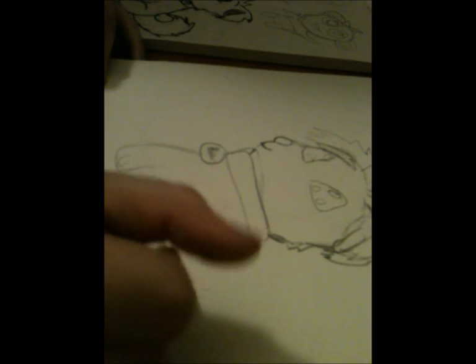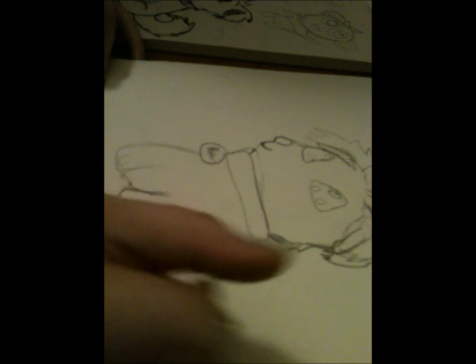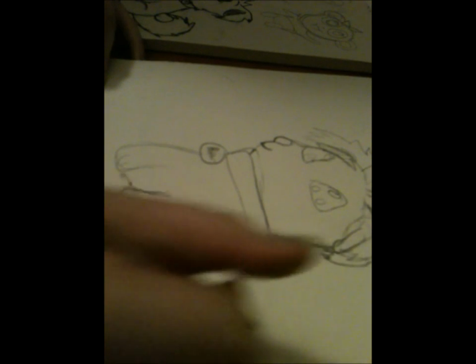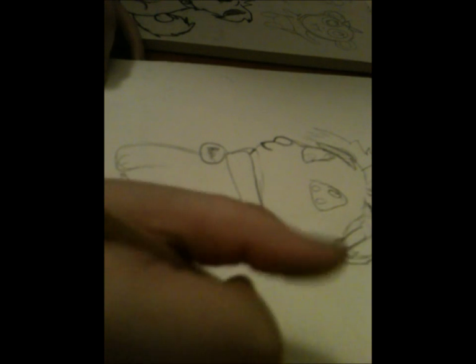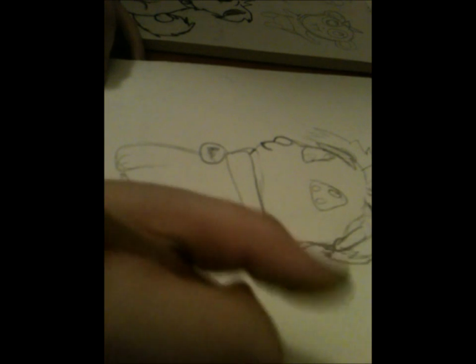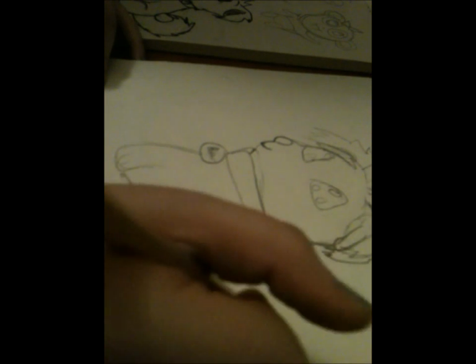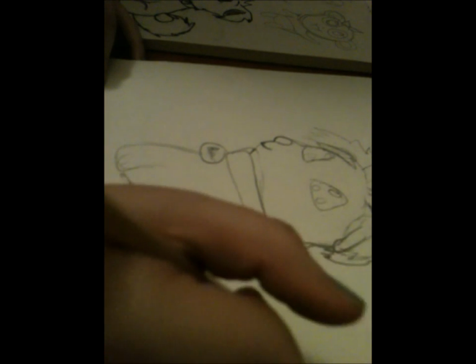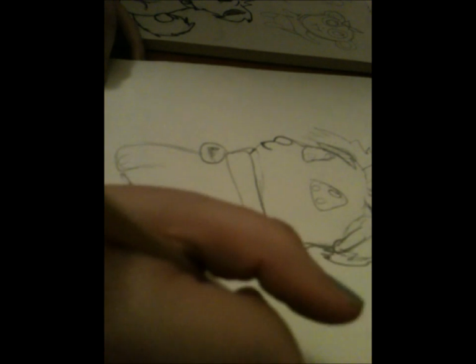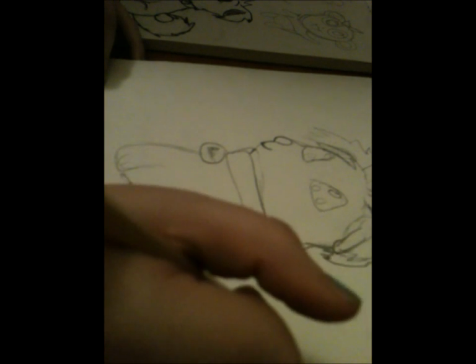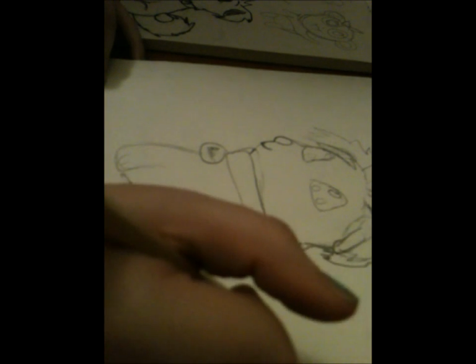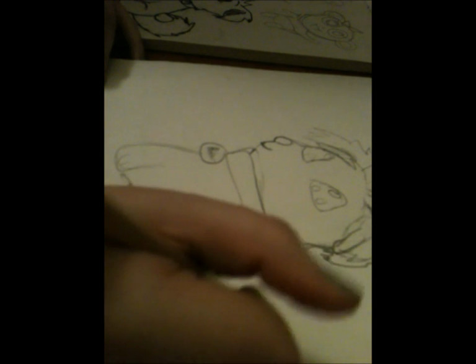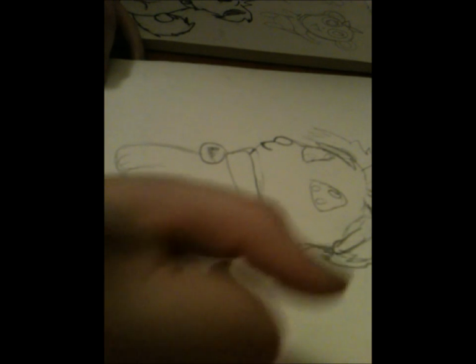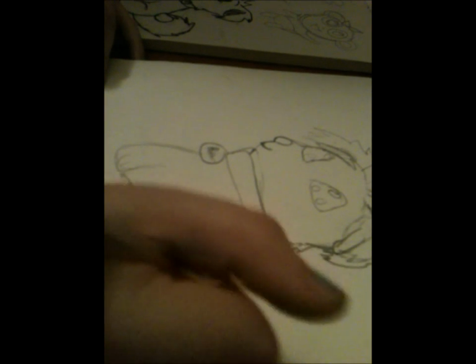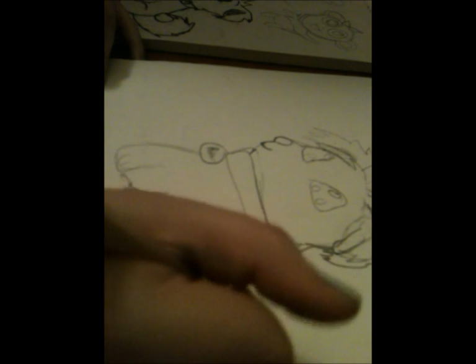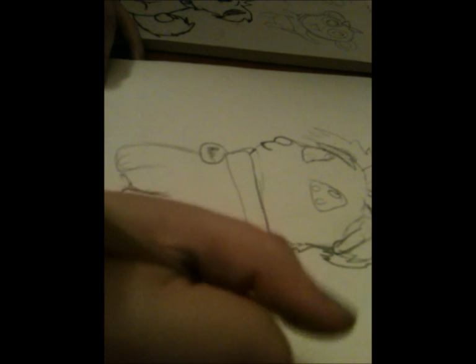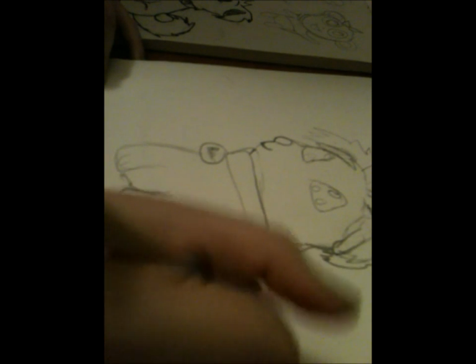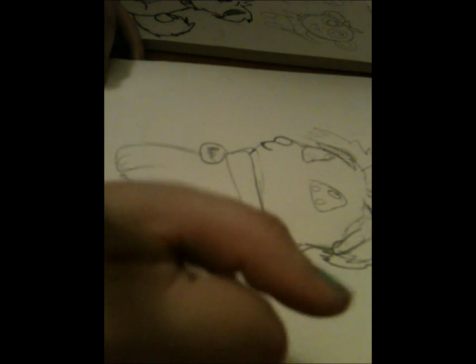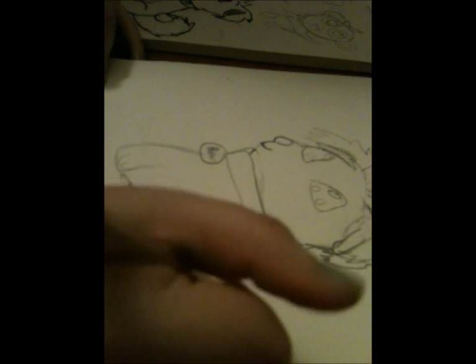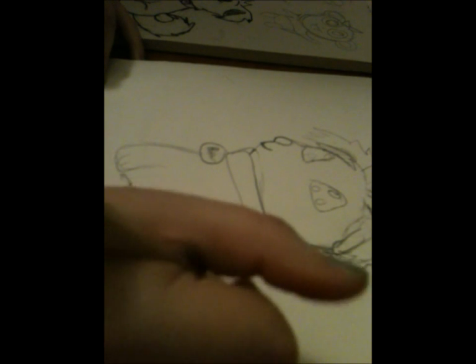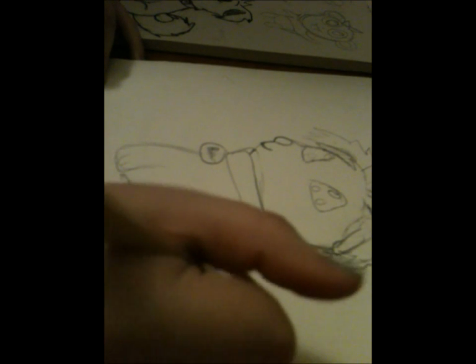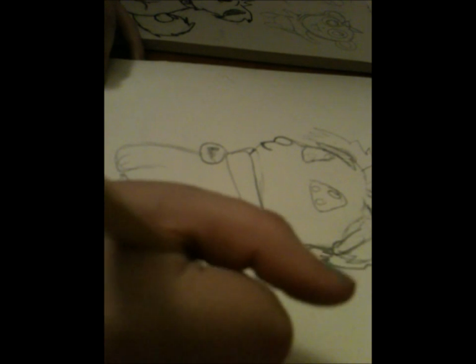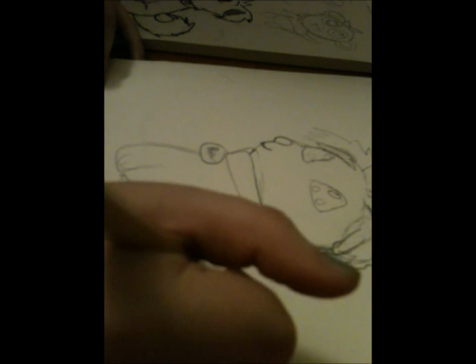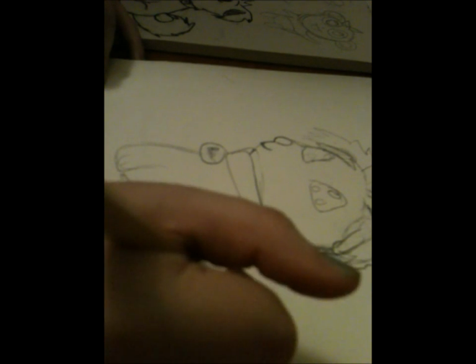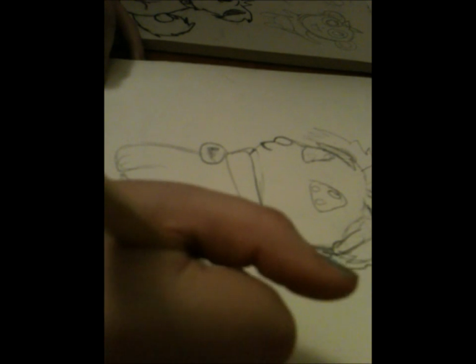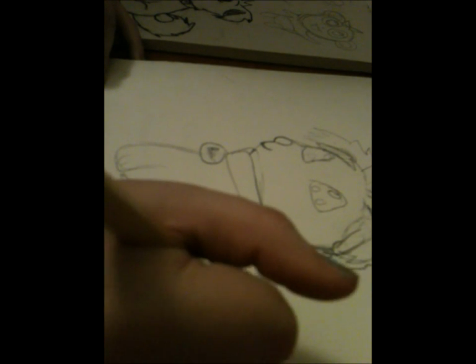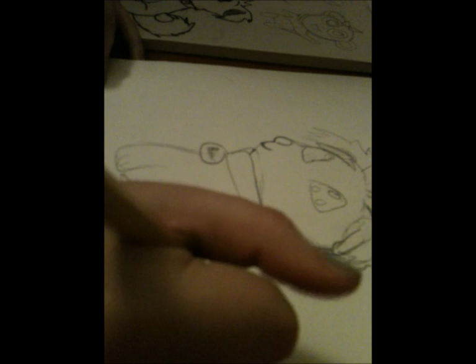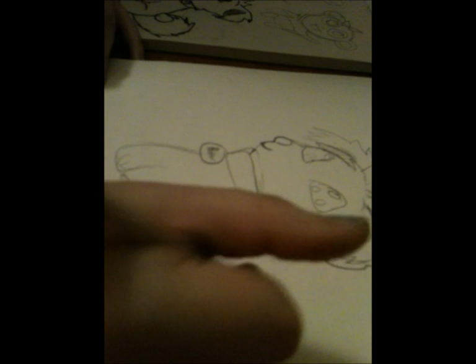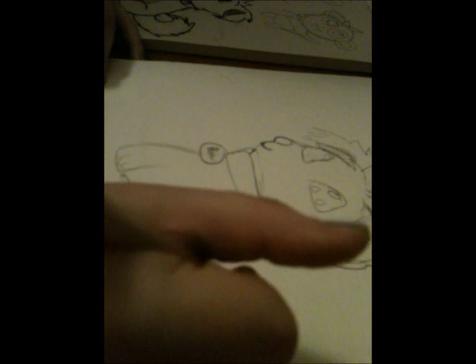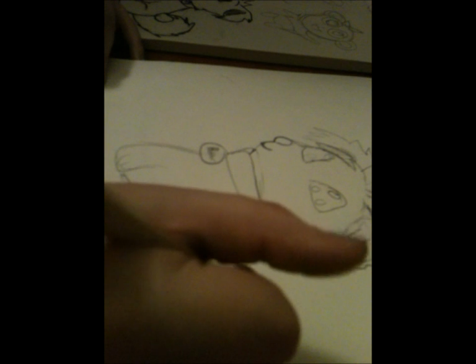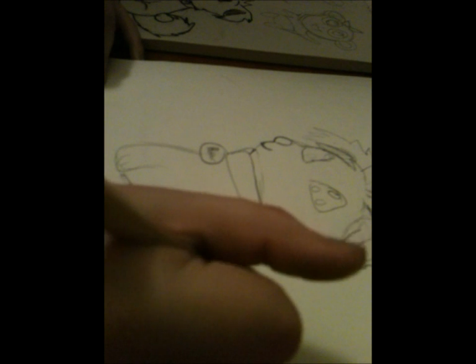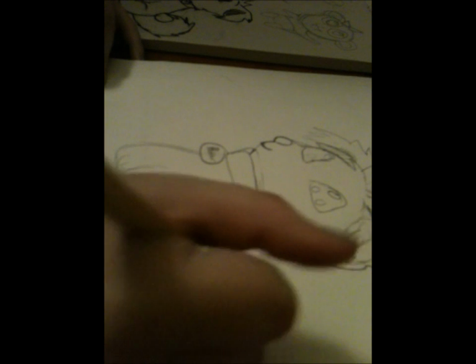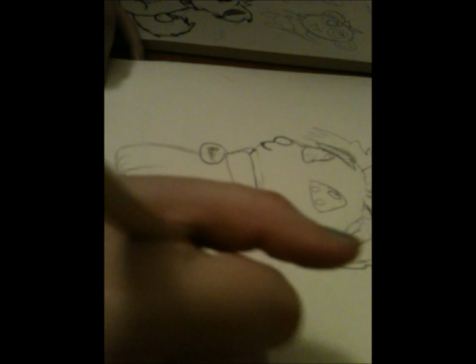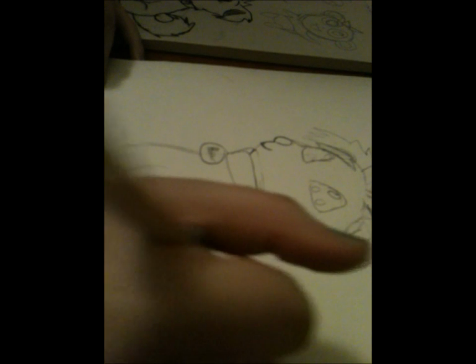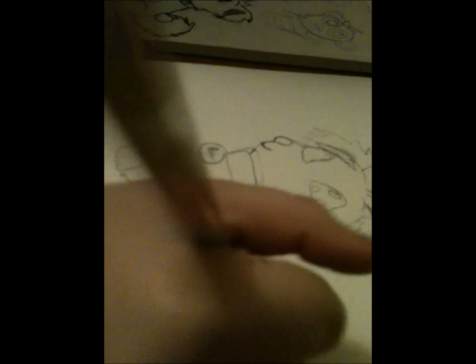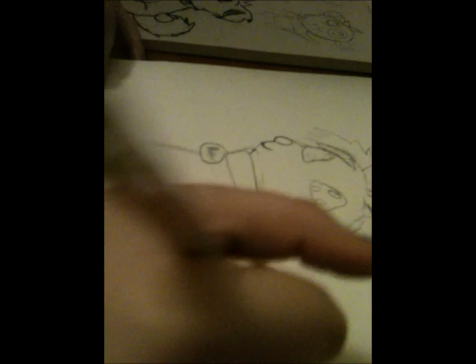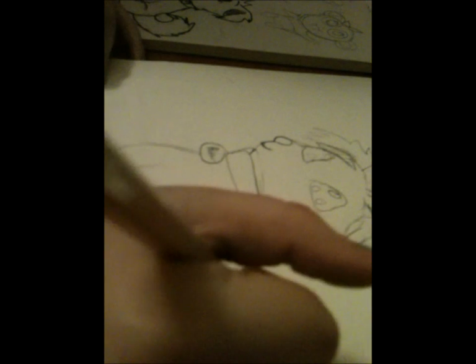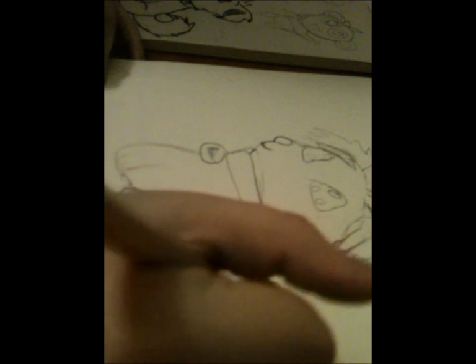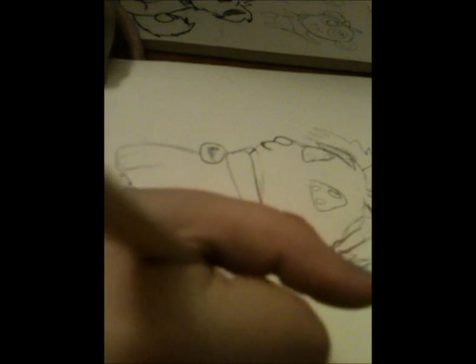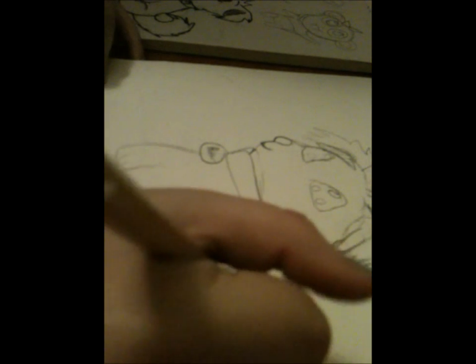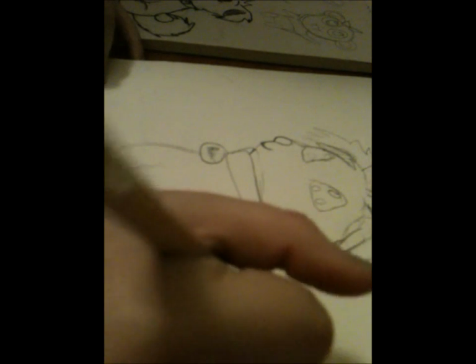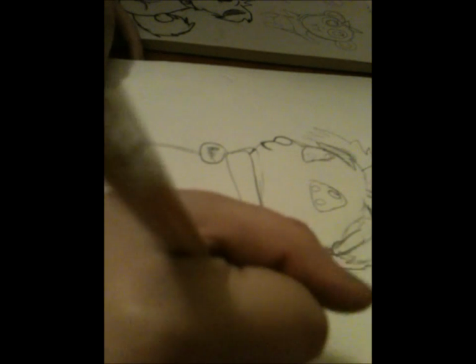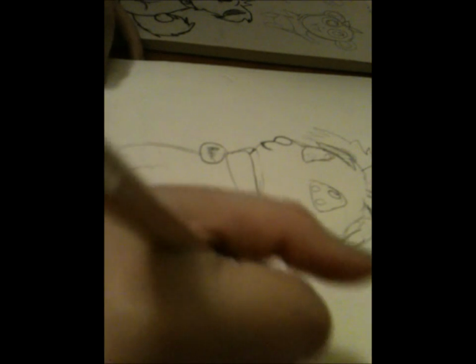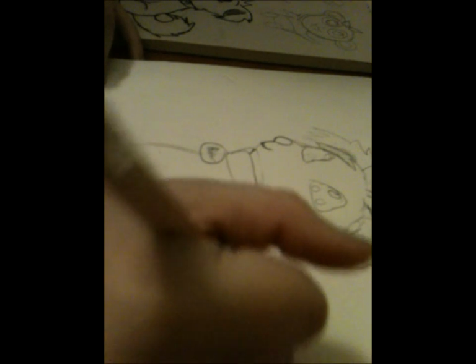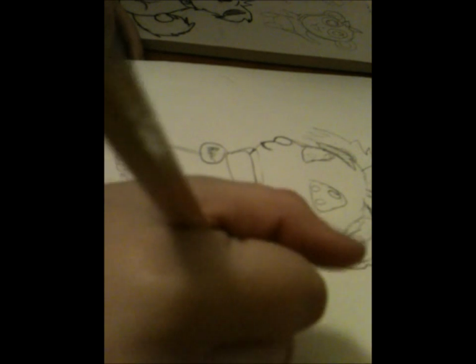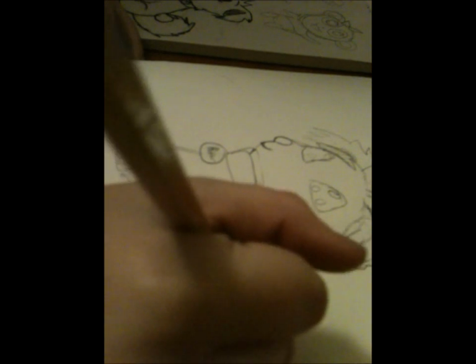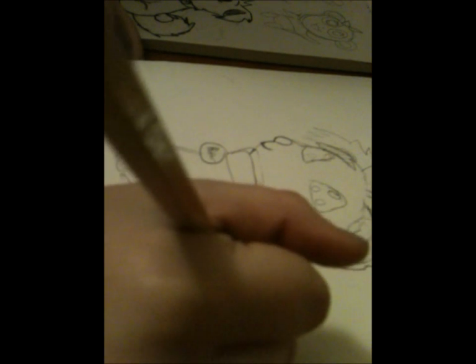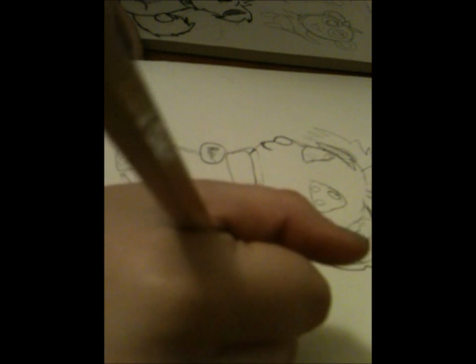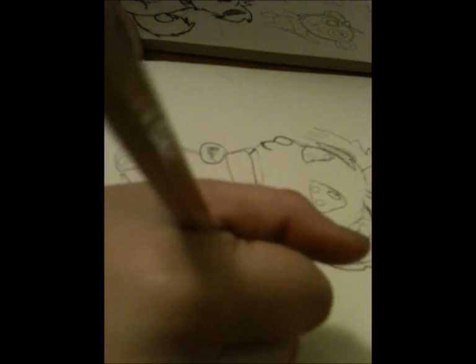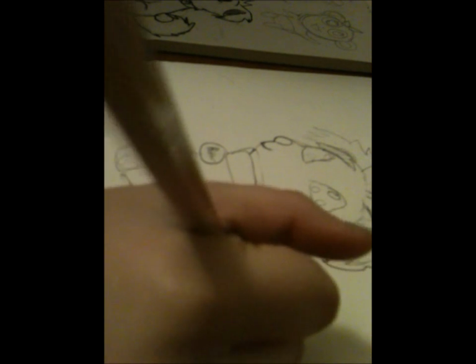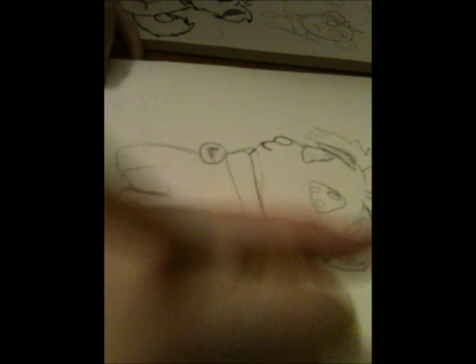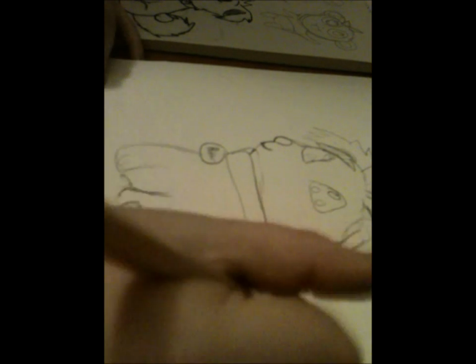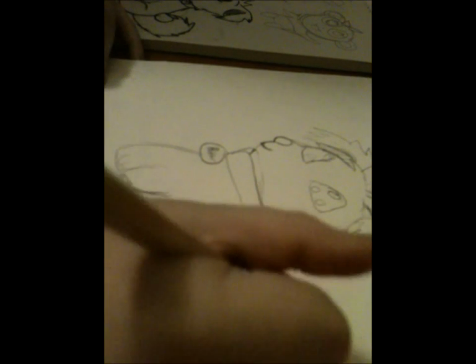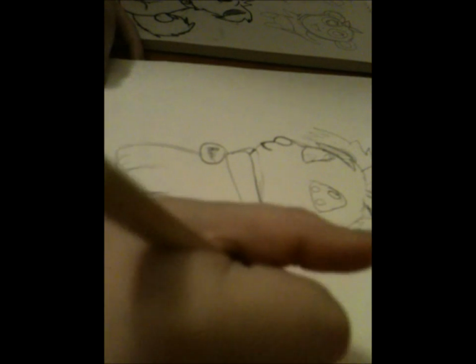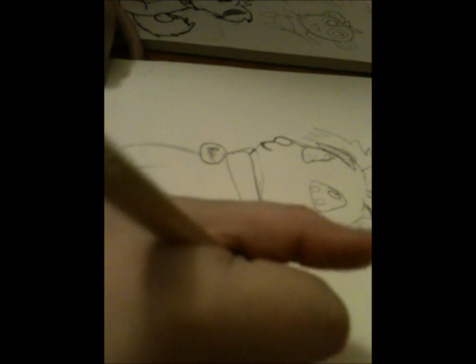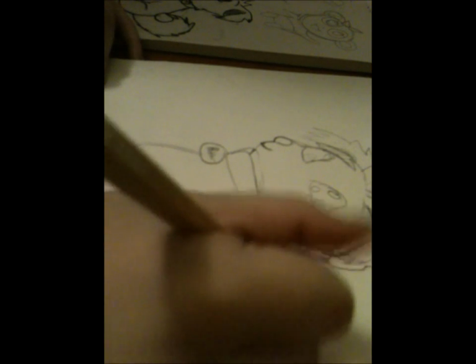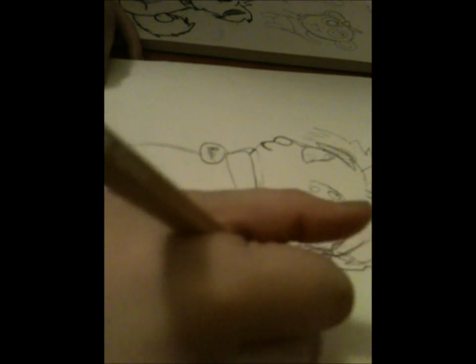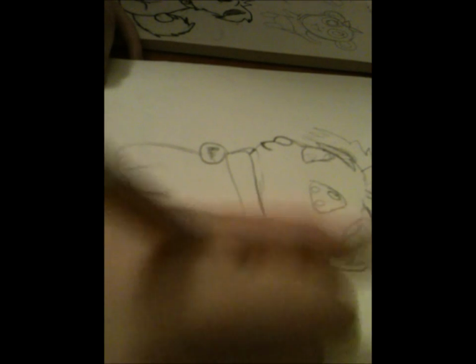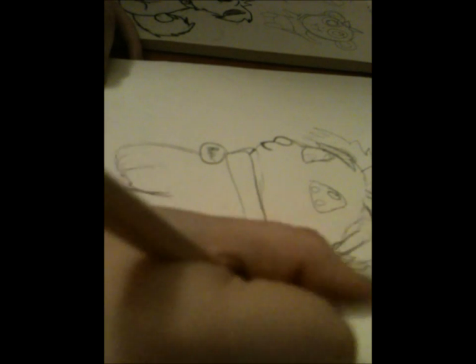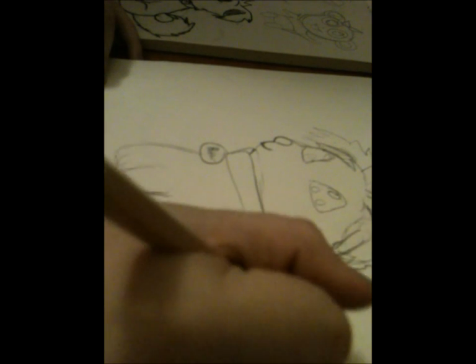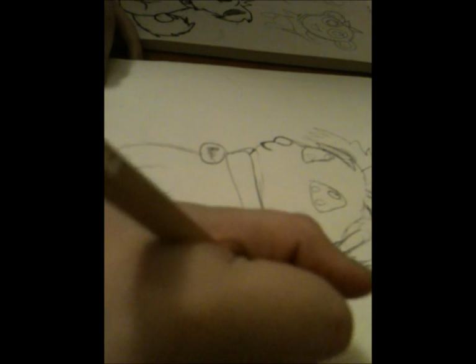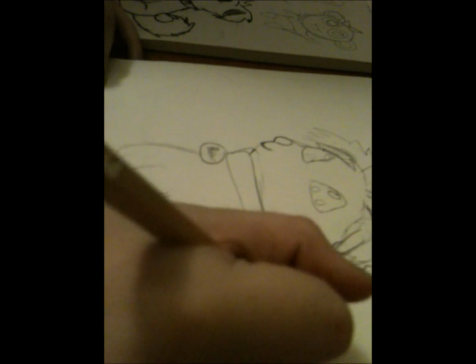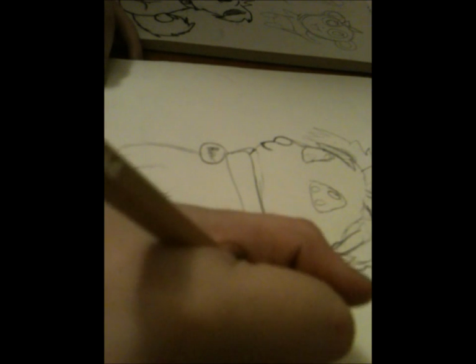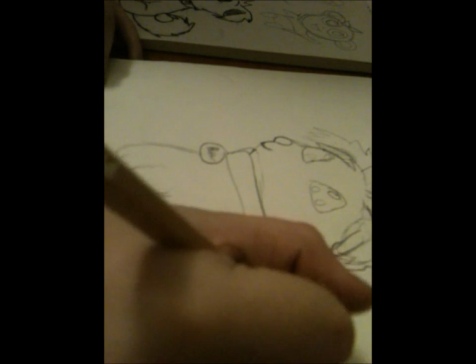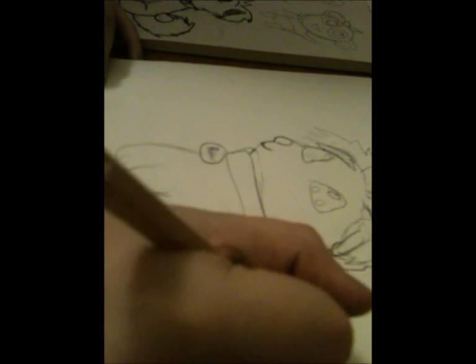The tail should come in right here. It should be kind of frilly, like fluffy.